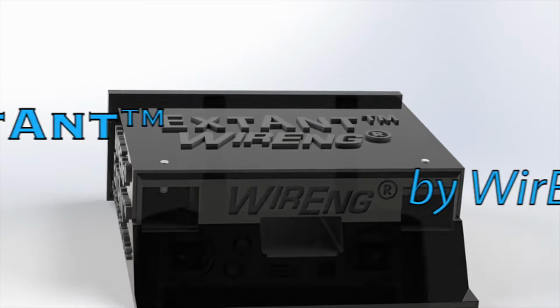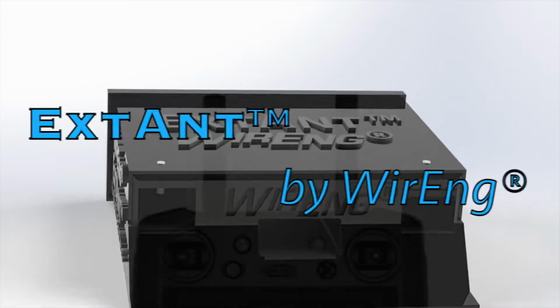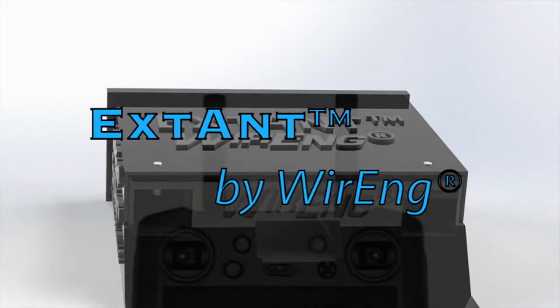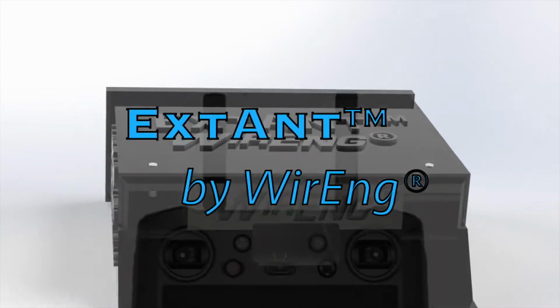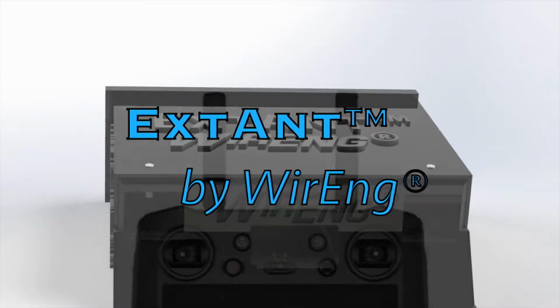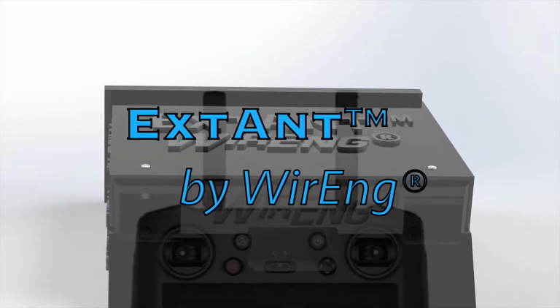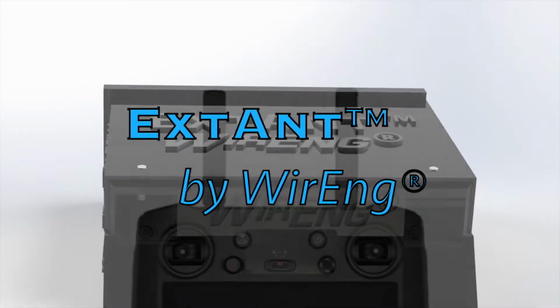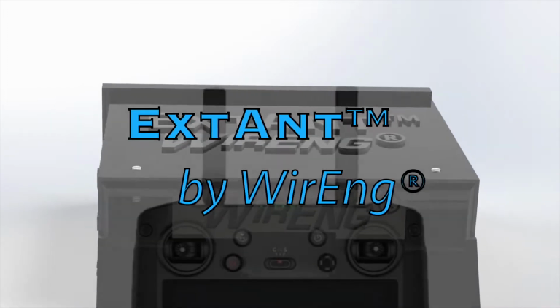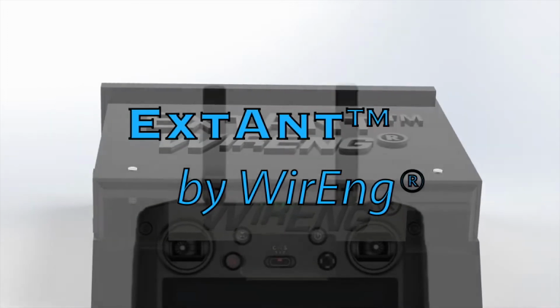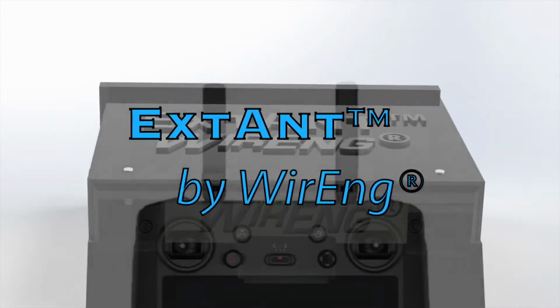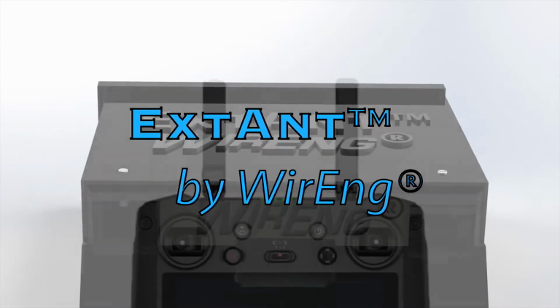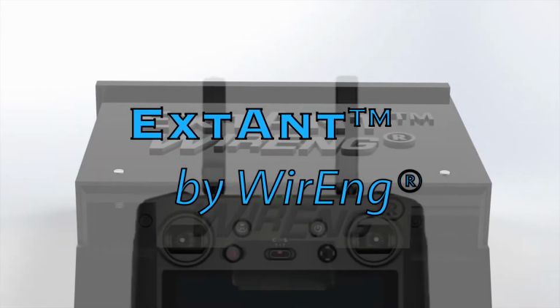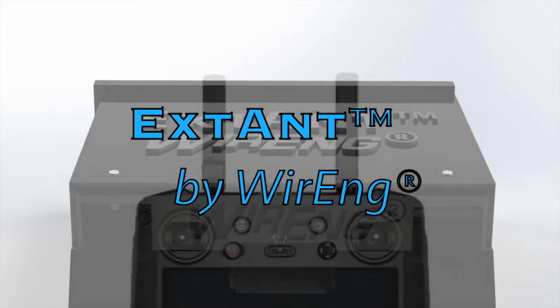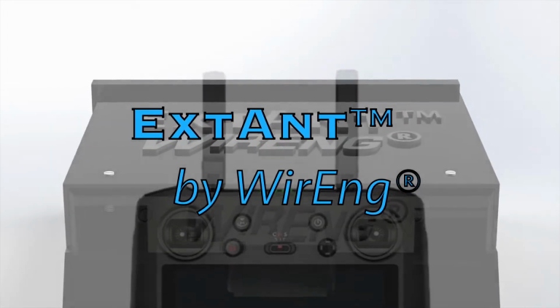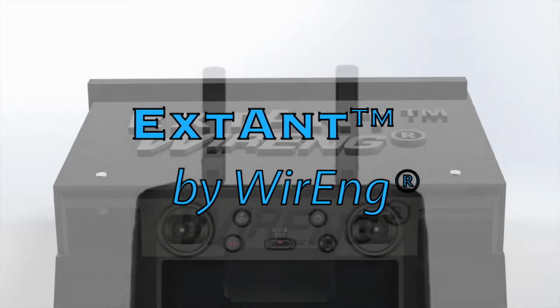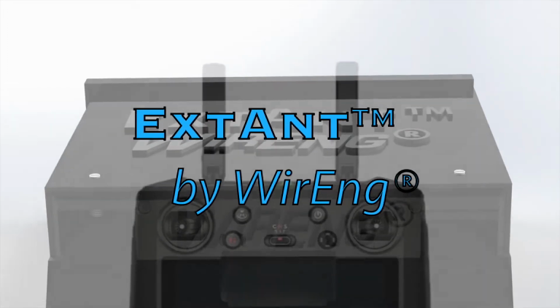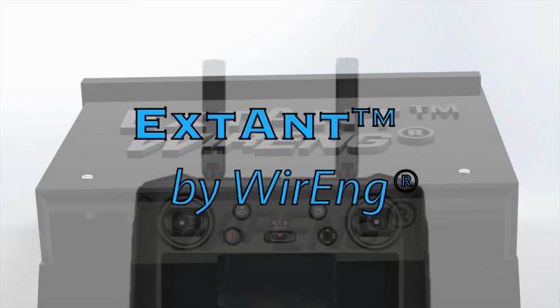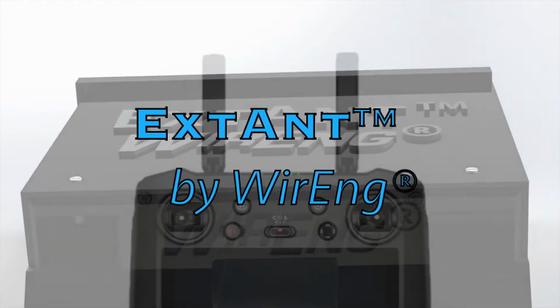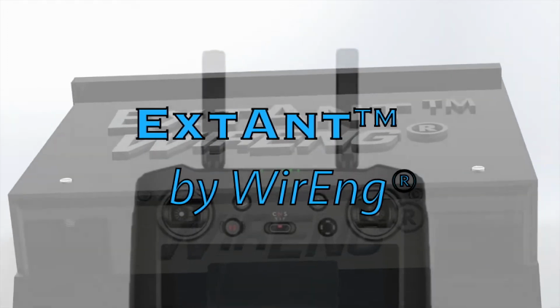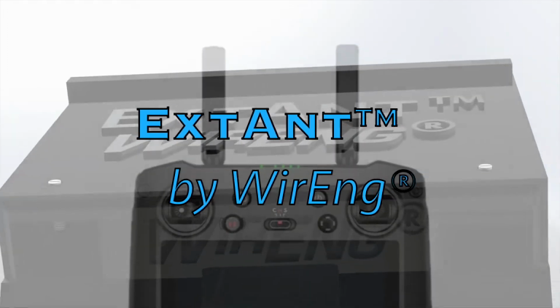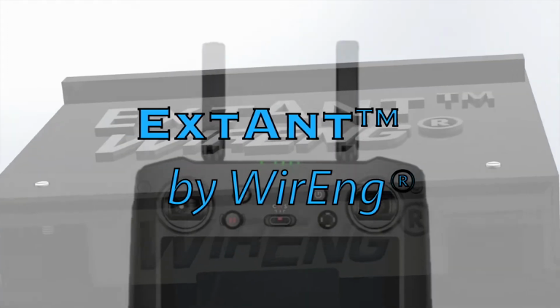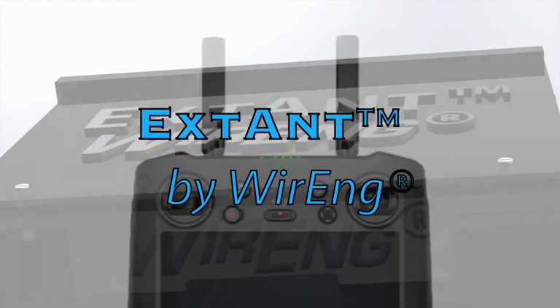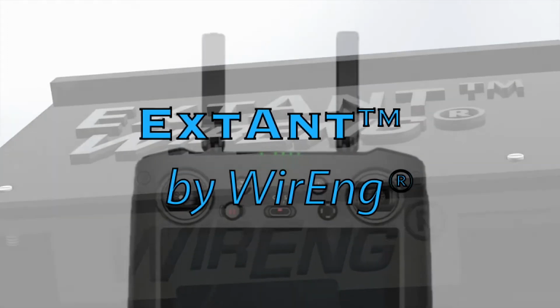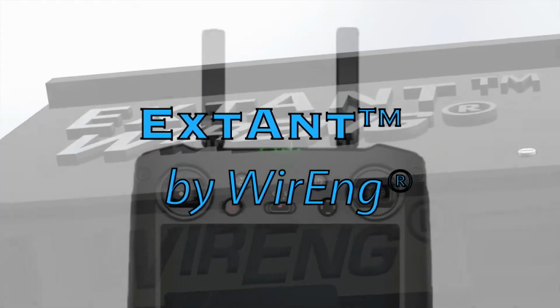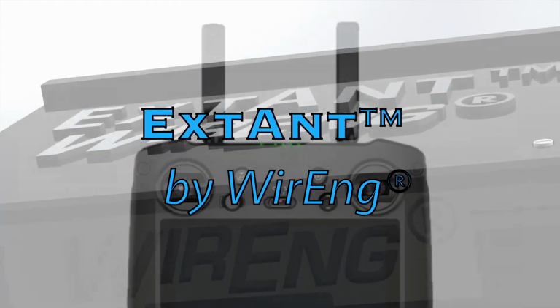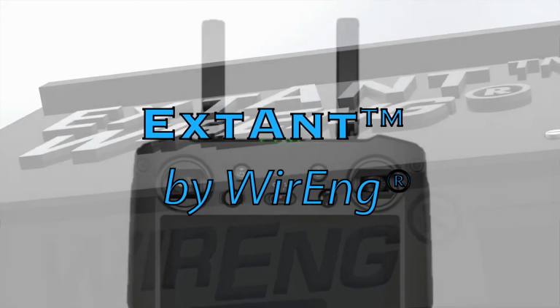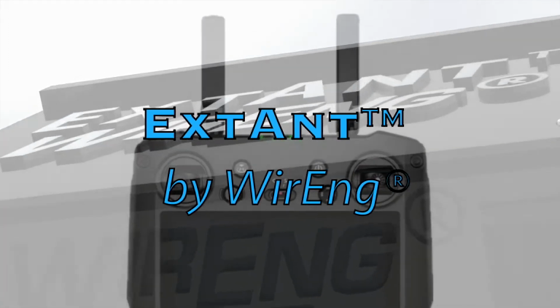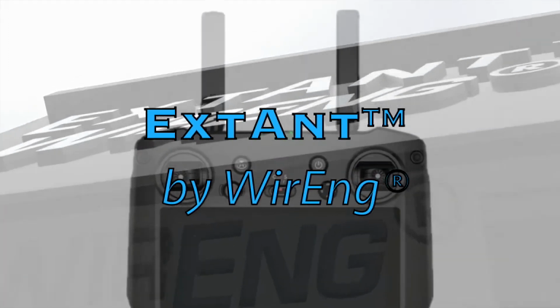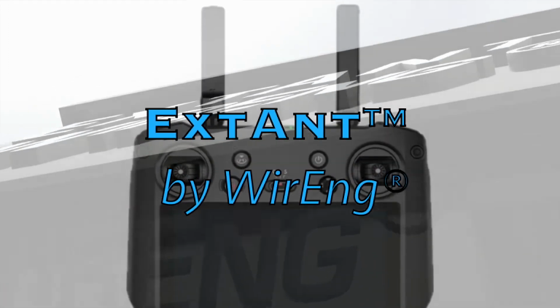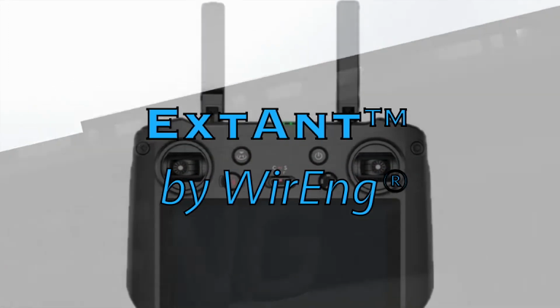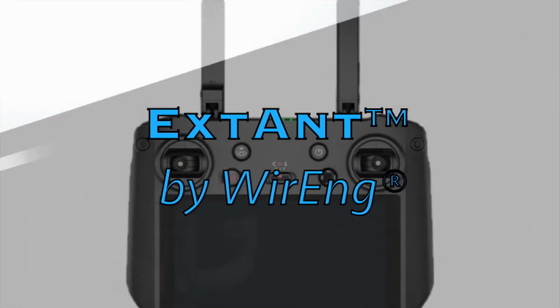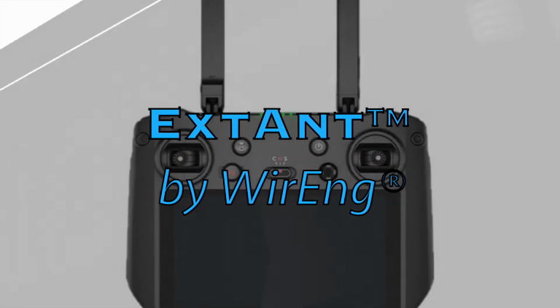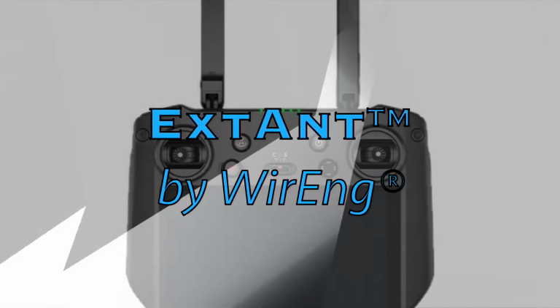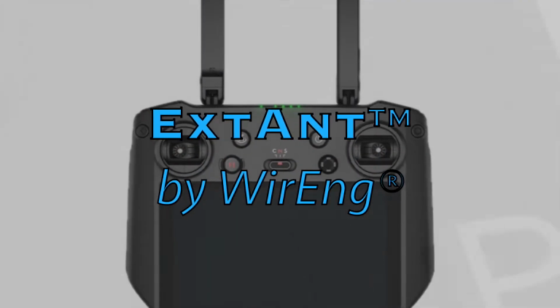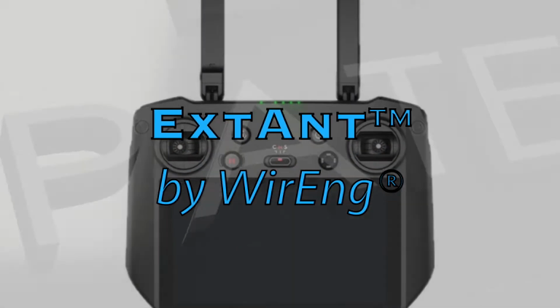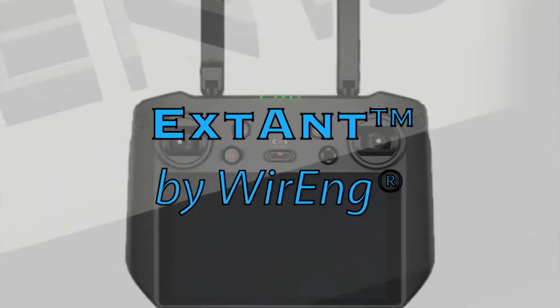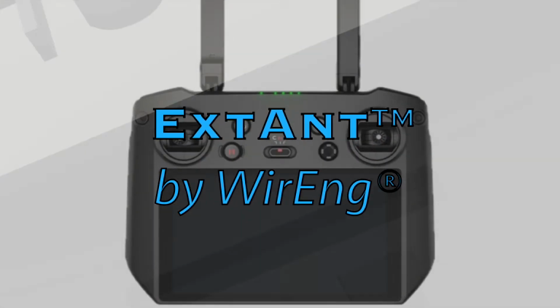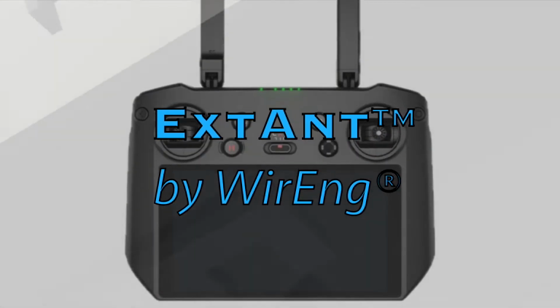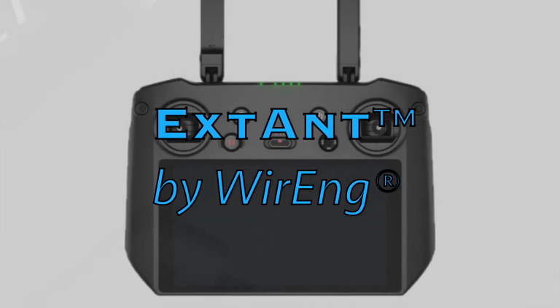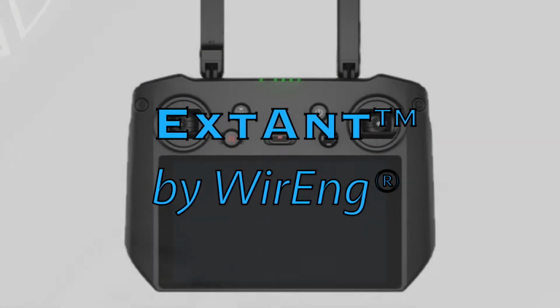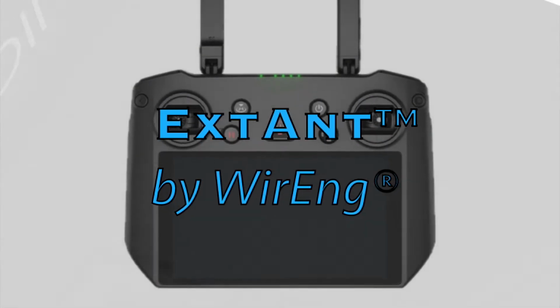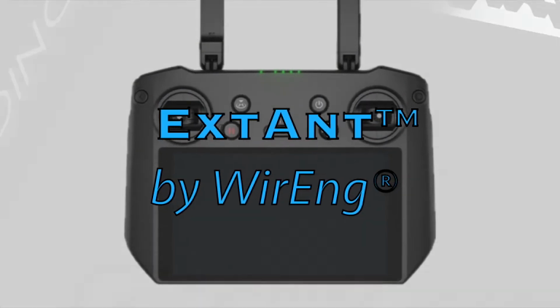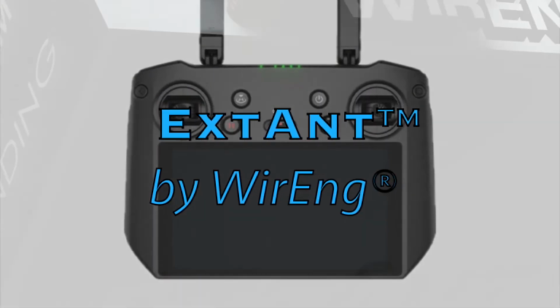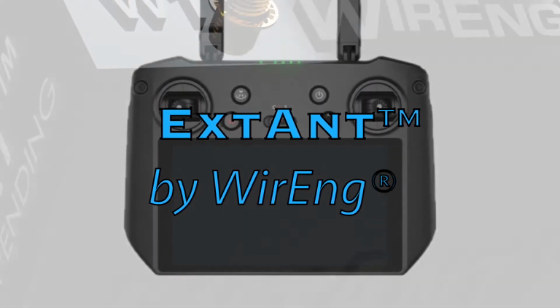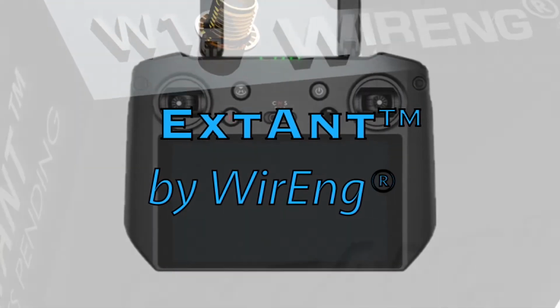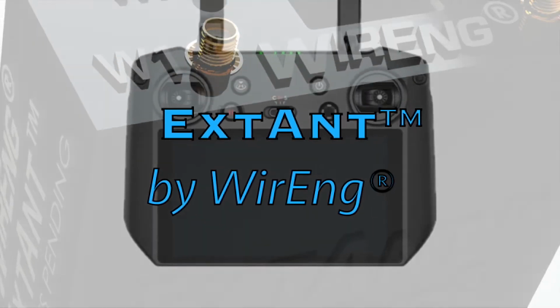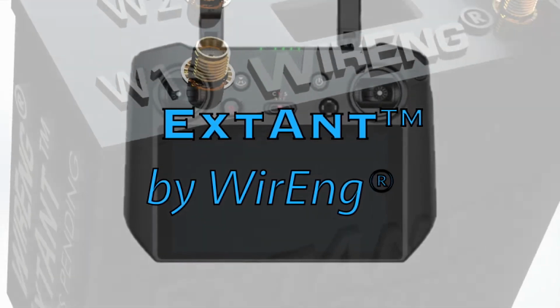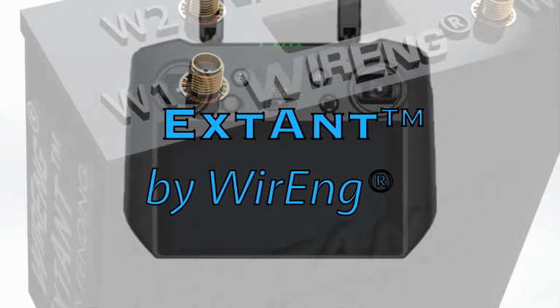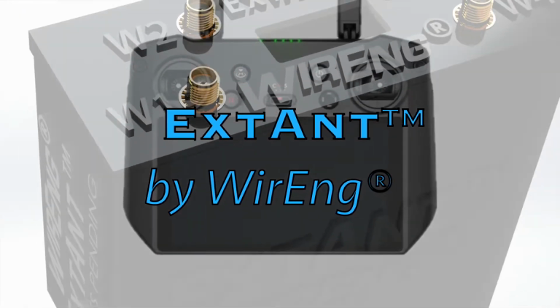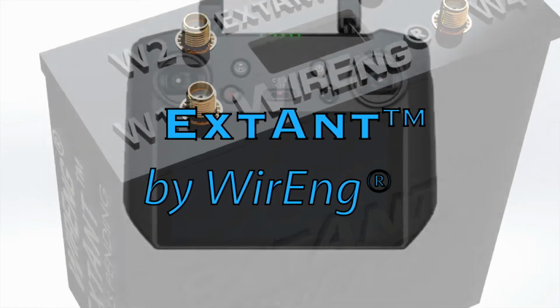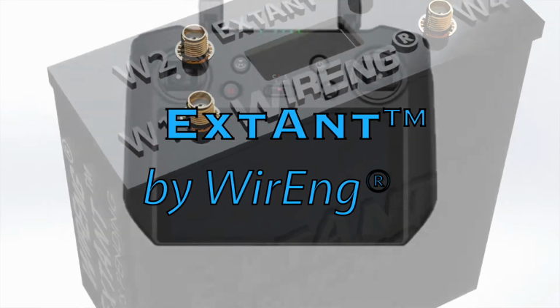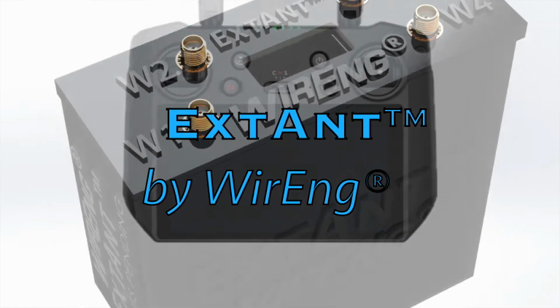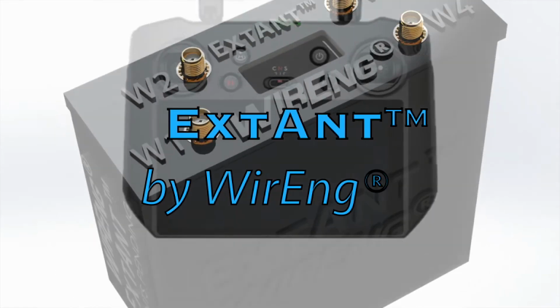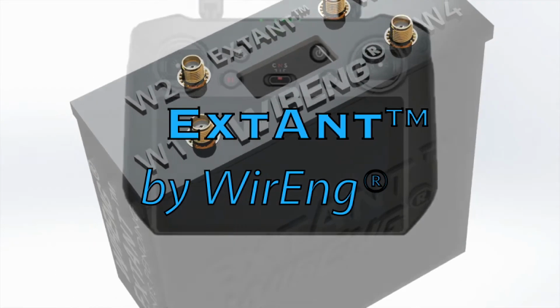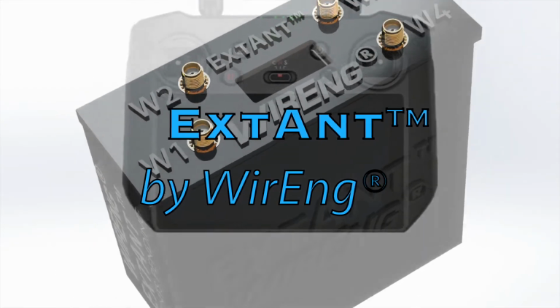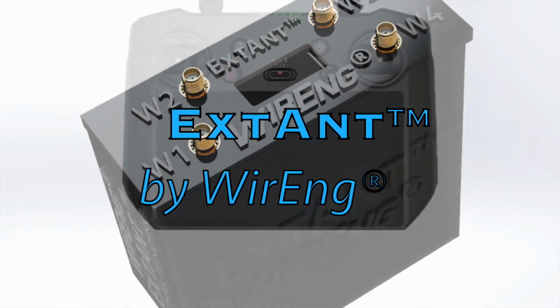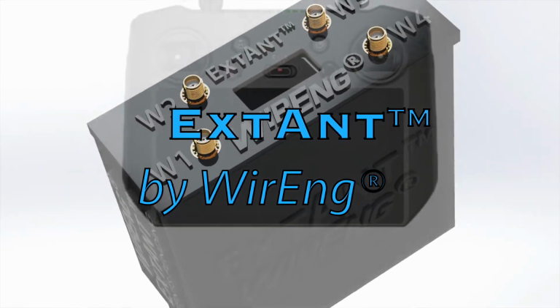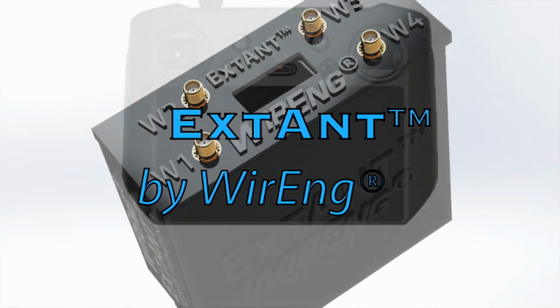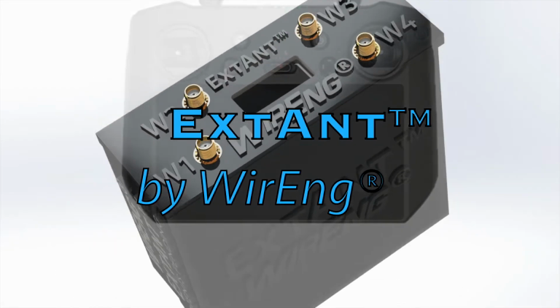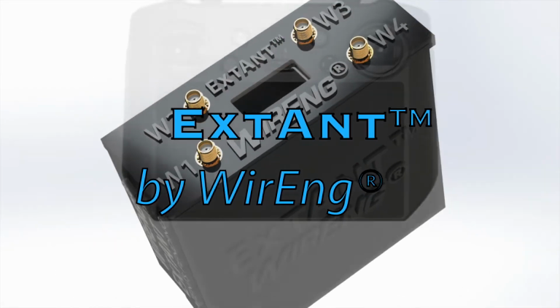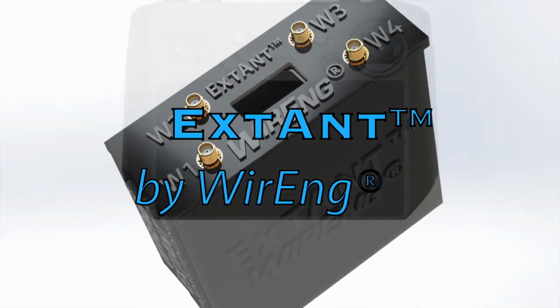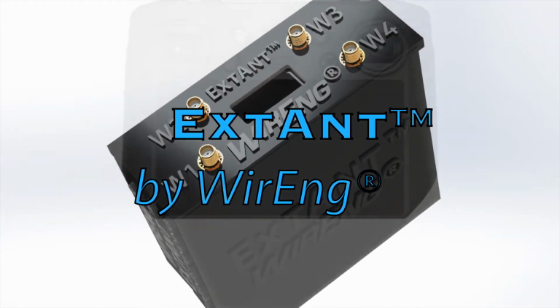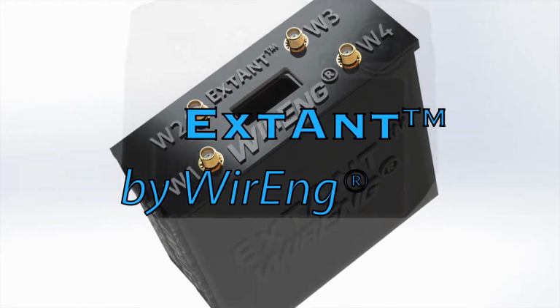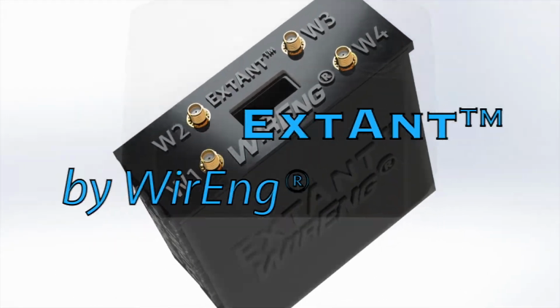Introducing the Extant by Wiring — RF signal extractor and injector for DJI RC Pro and RC Pro Enterprise.